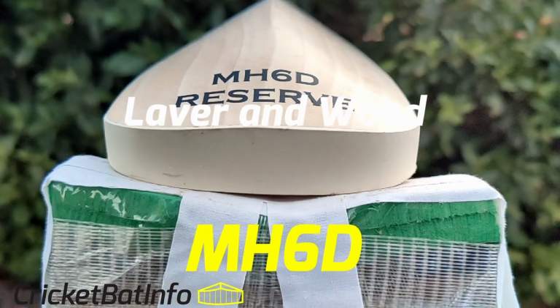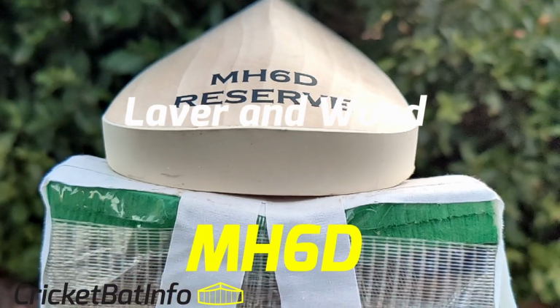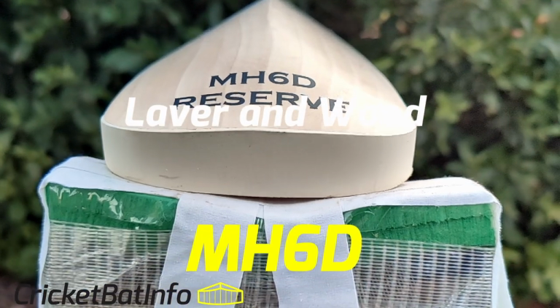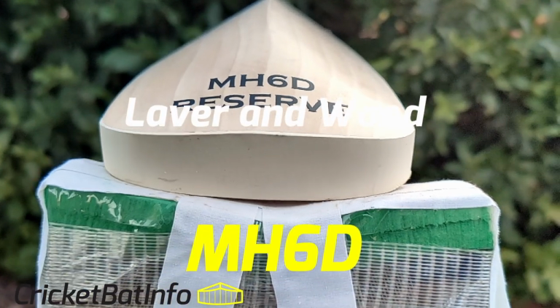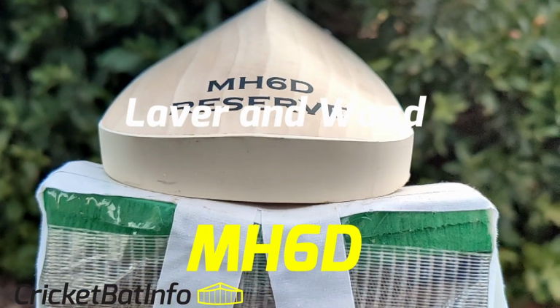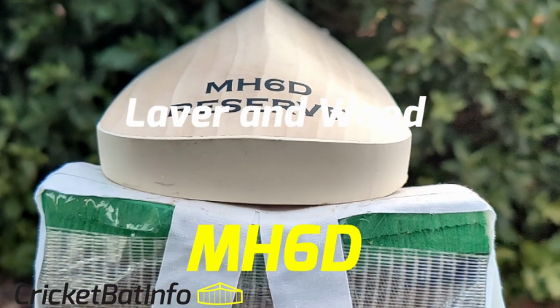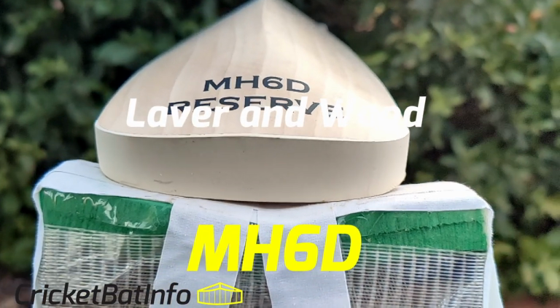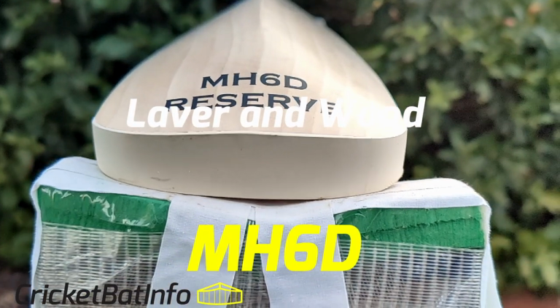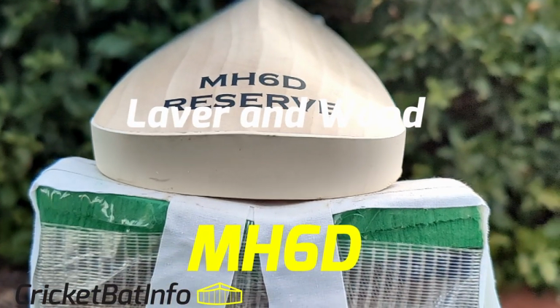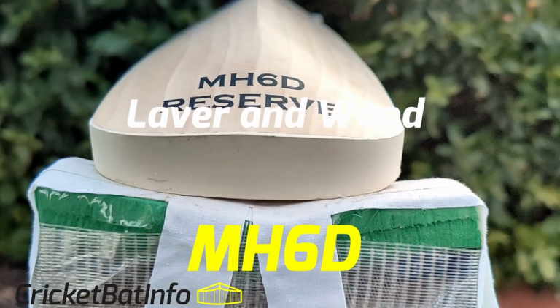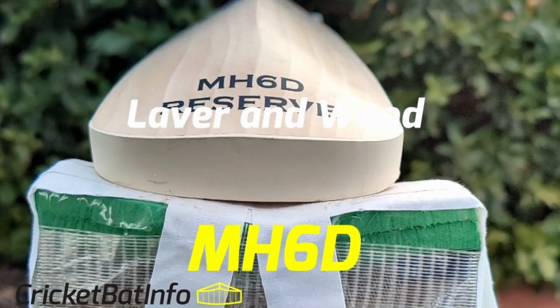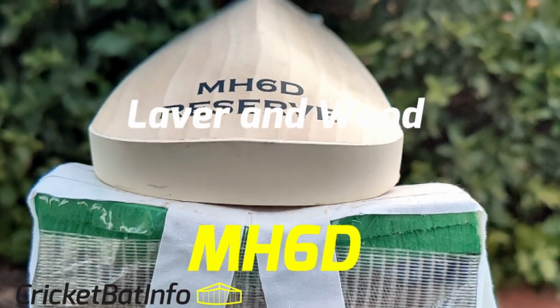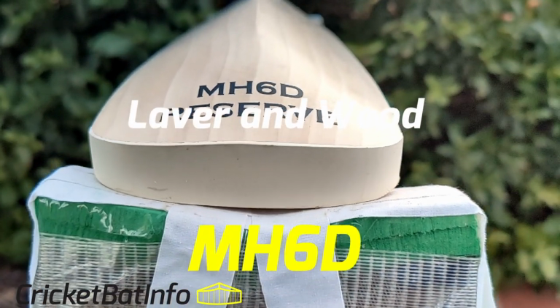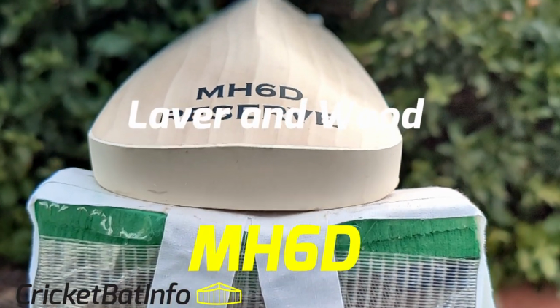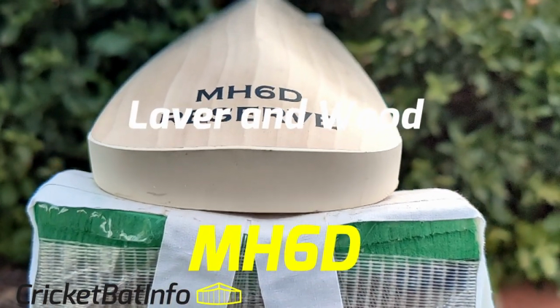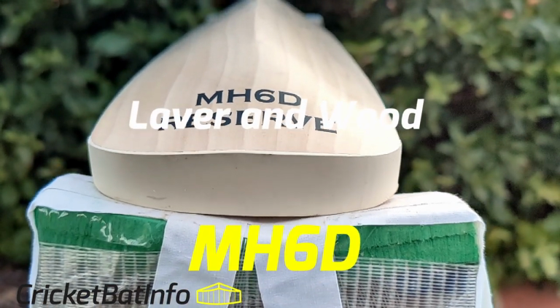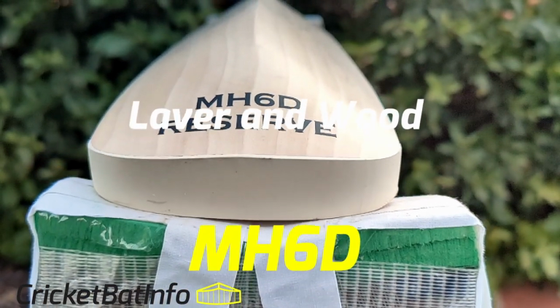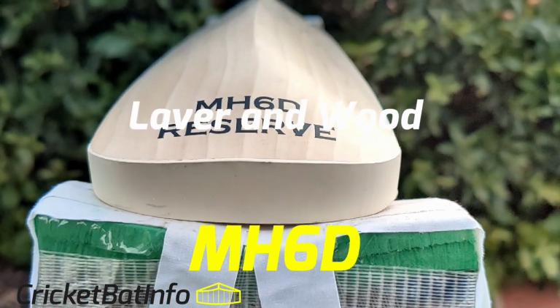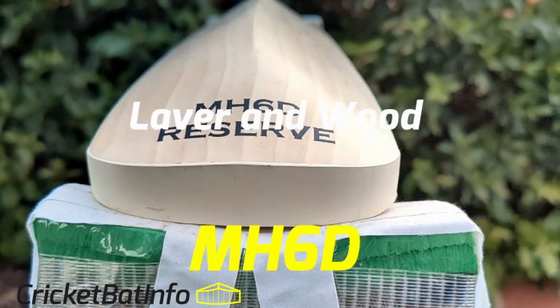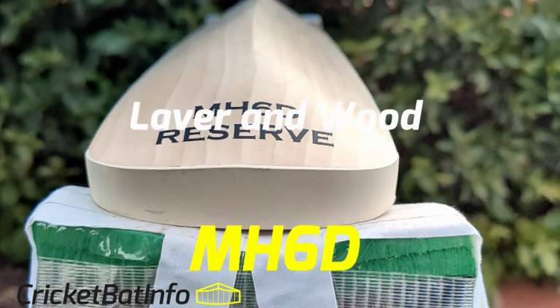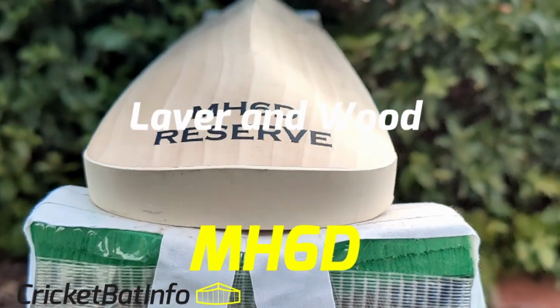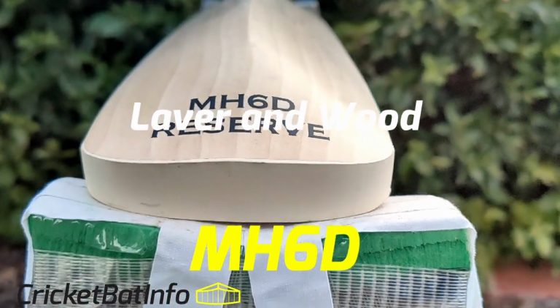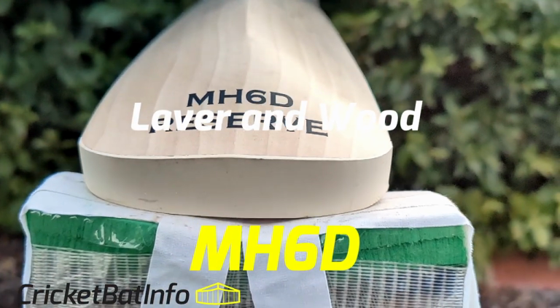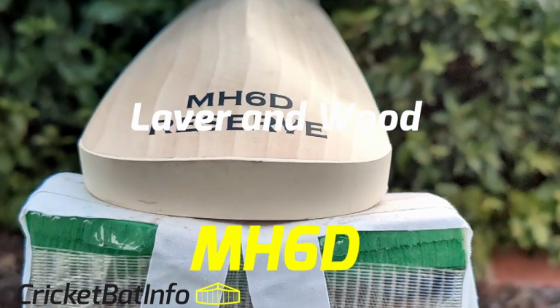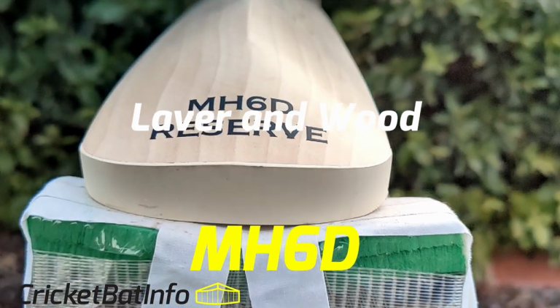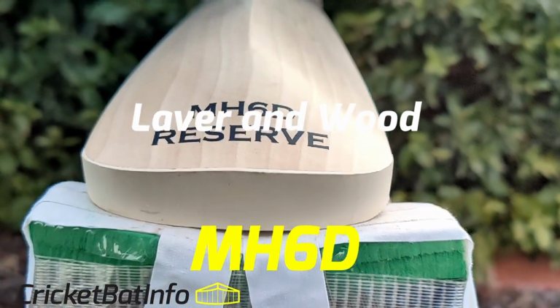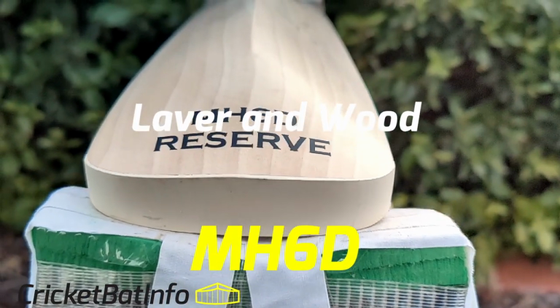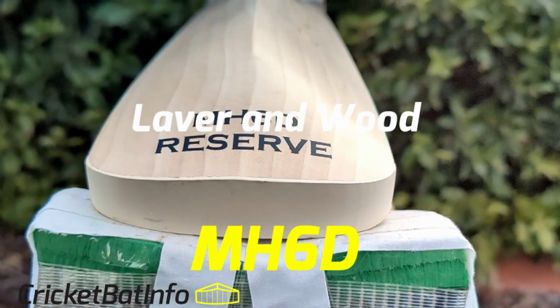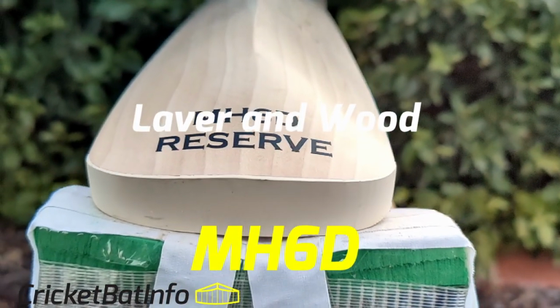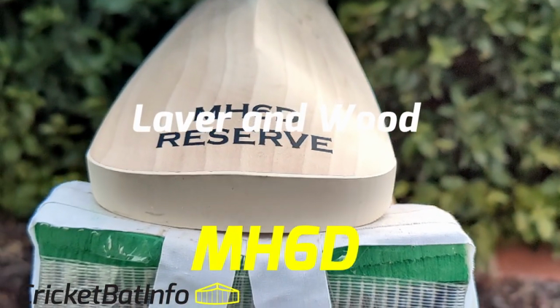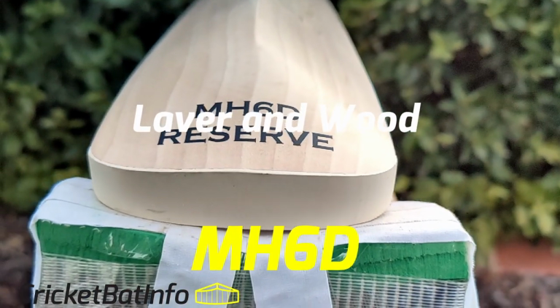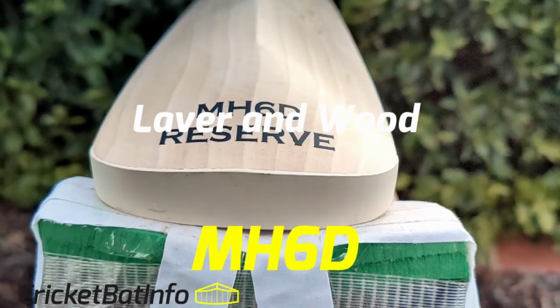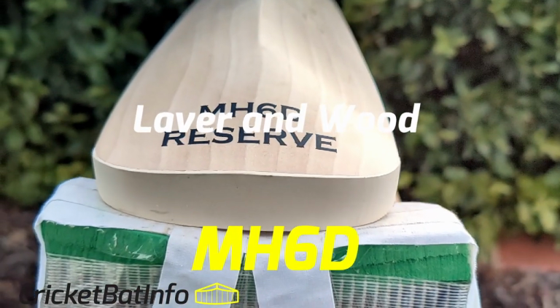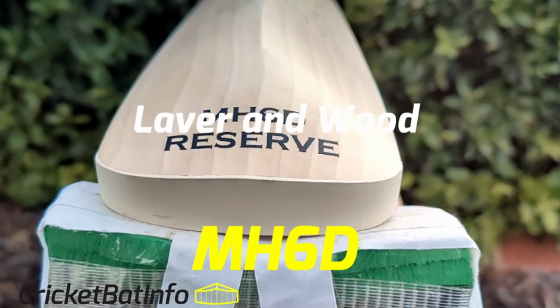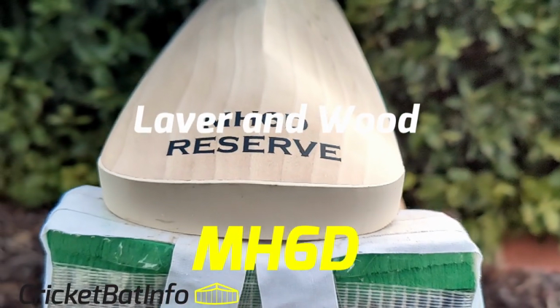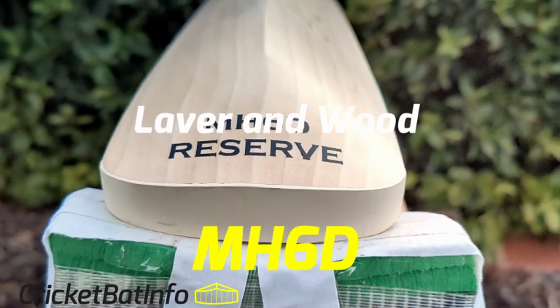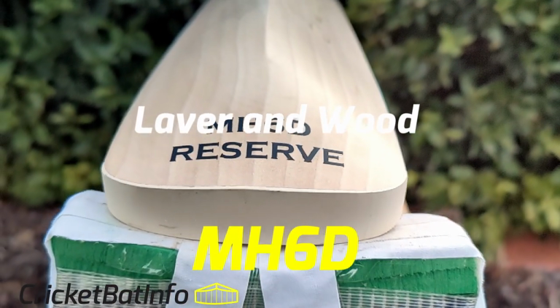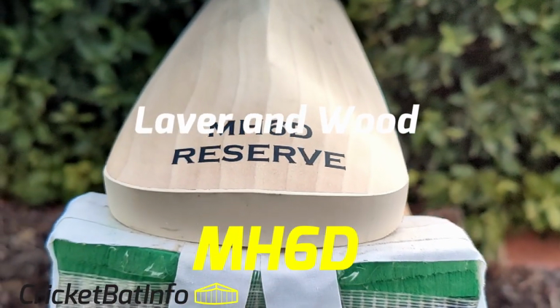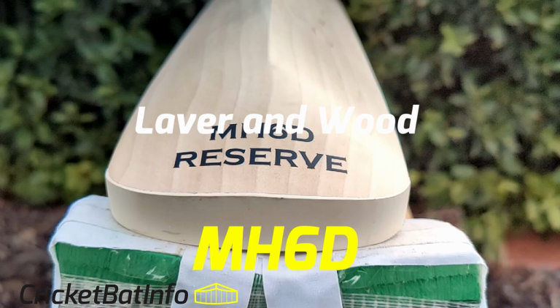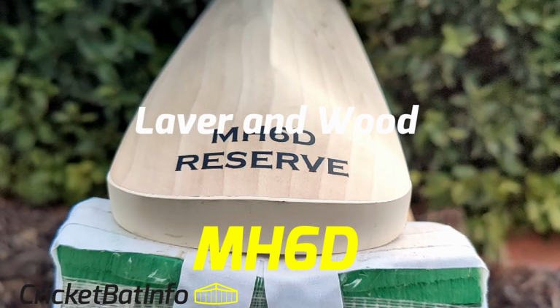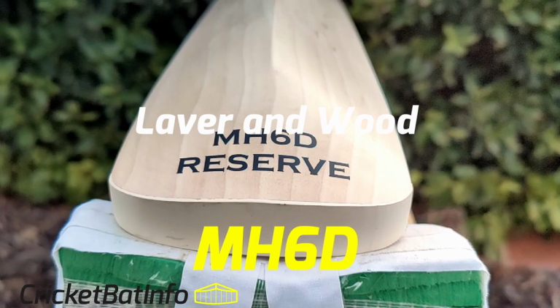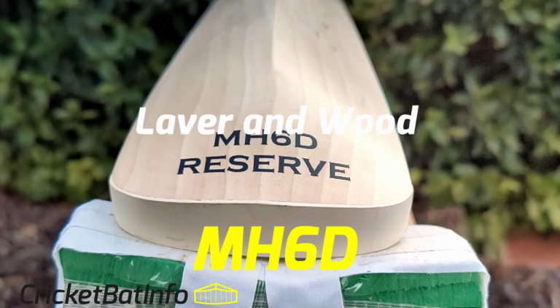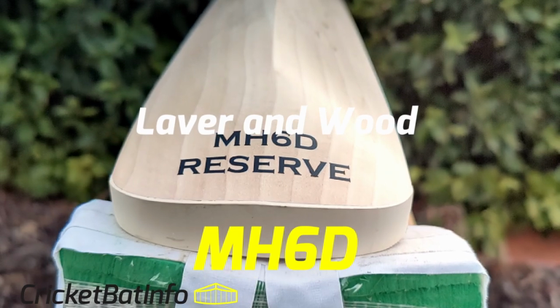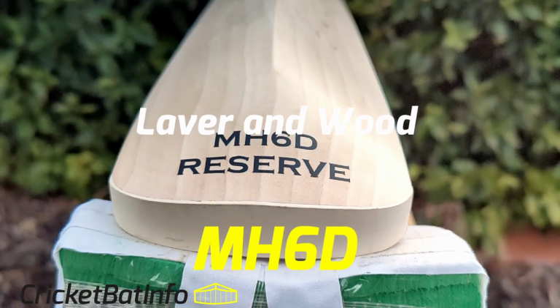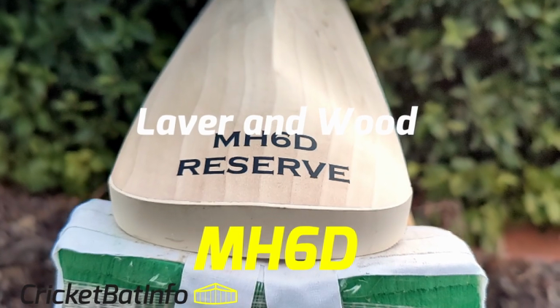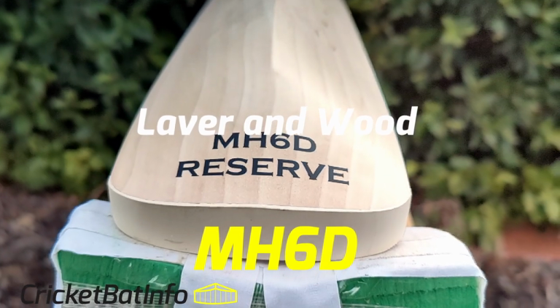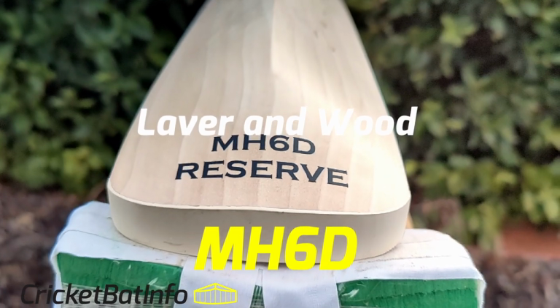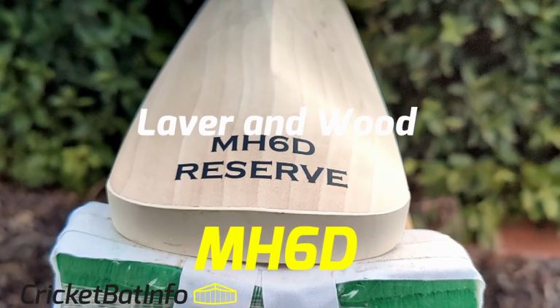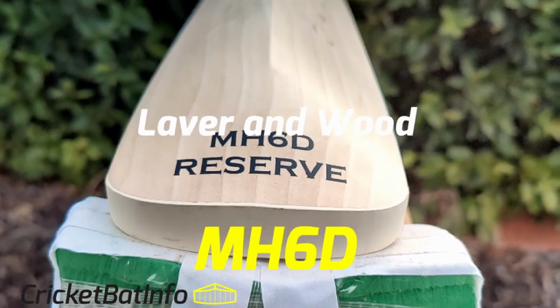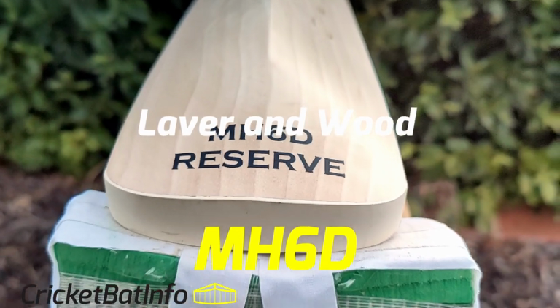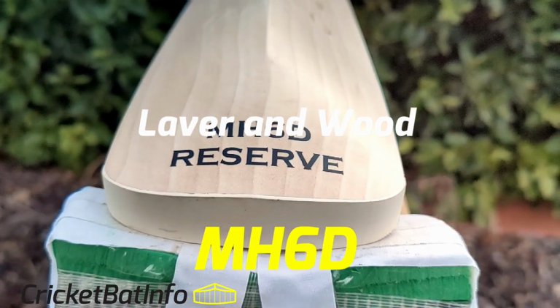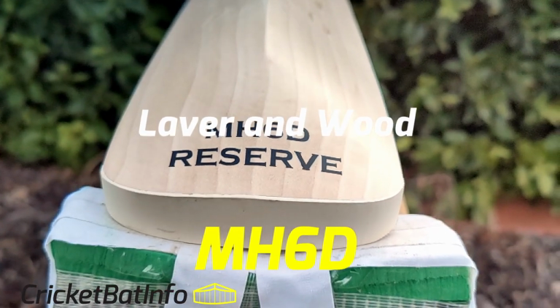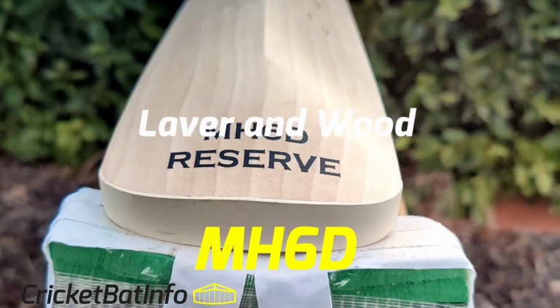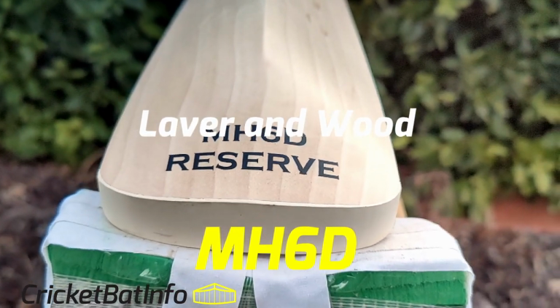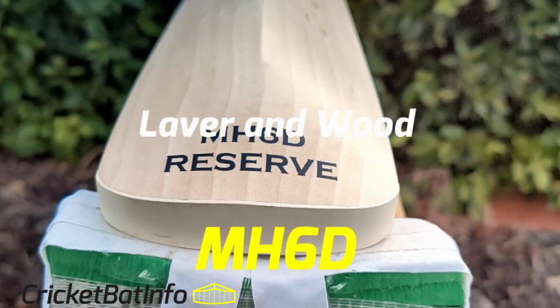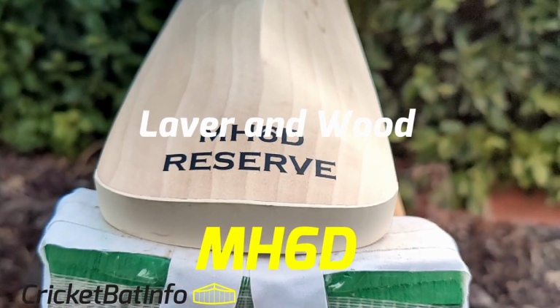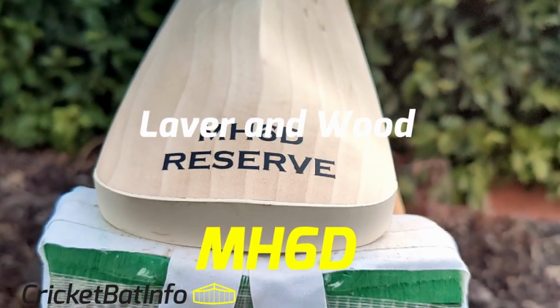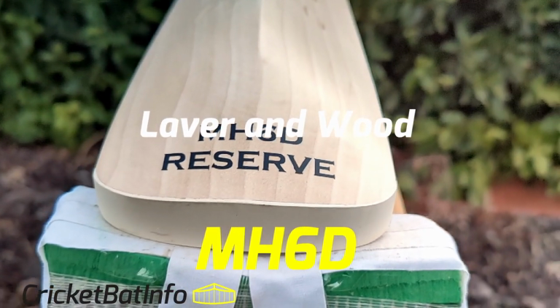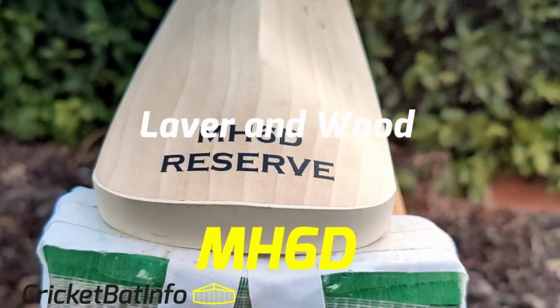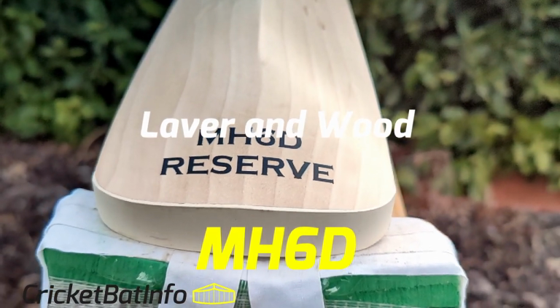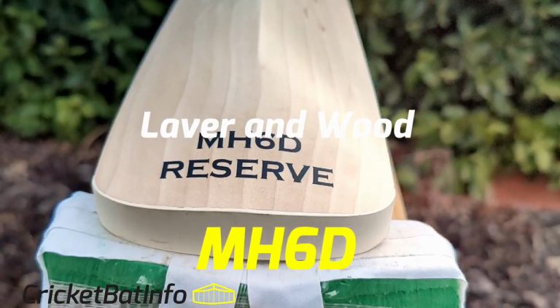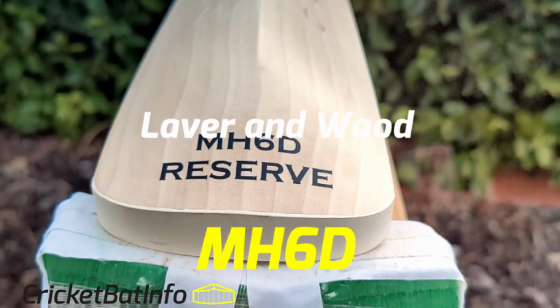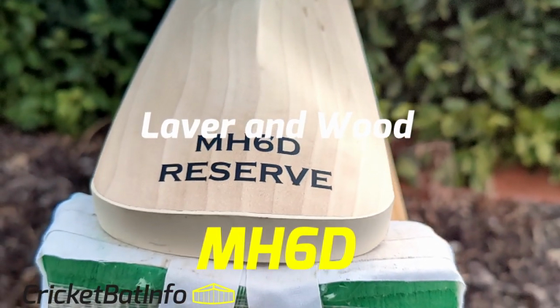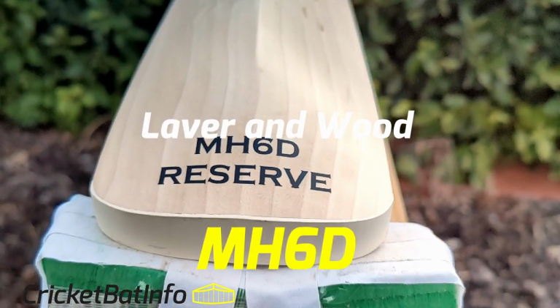Hey everyone, welcome back to the channel. It's Mark from CricketBot Info and today we're doing one of the classic shapes, Laver and Wood MH6D.